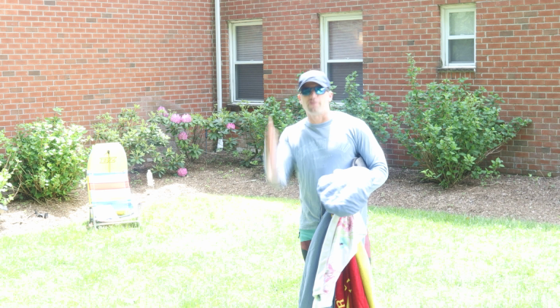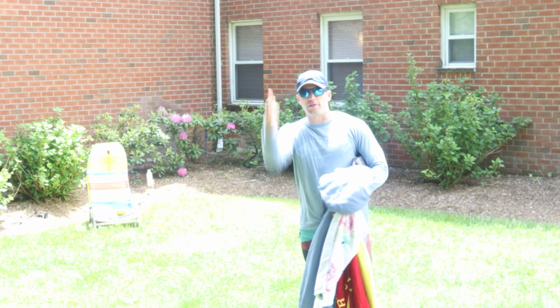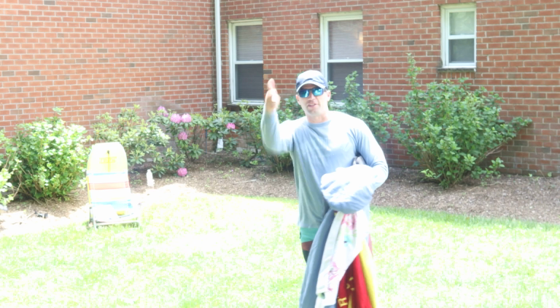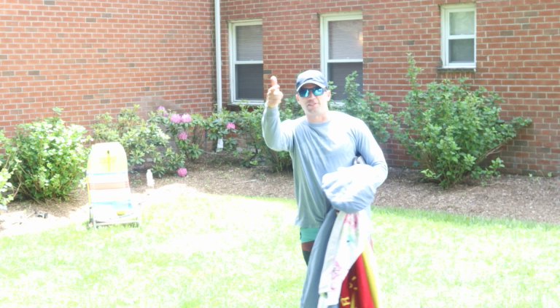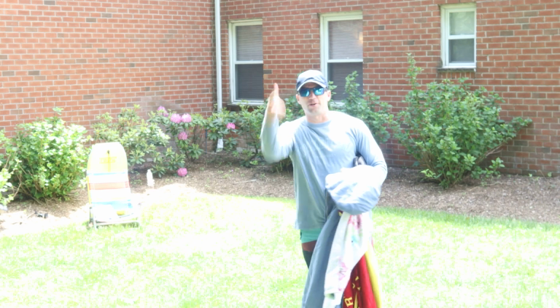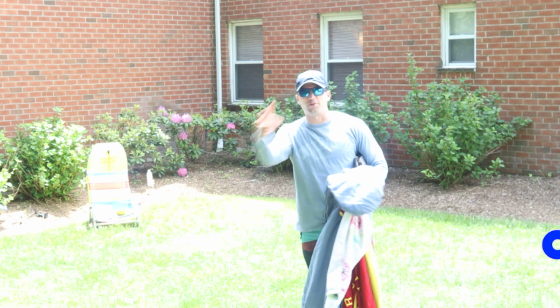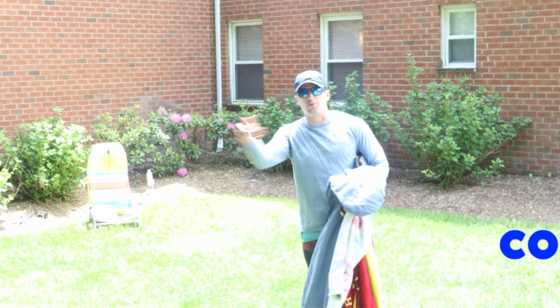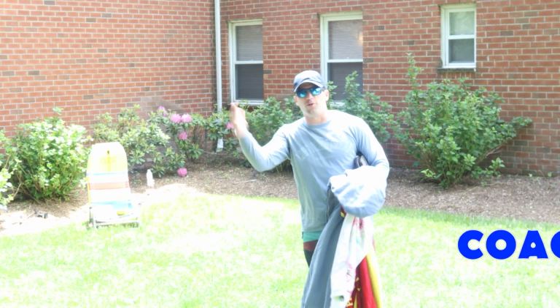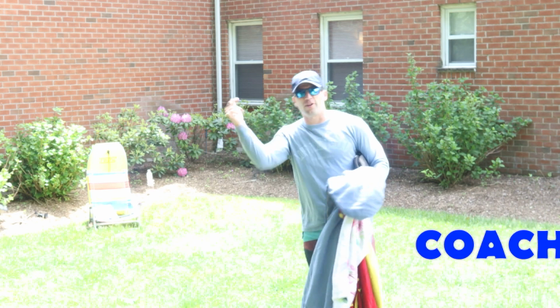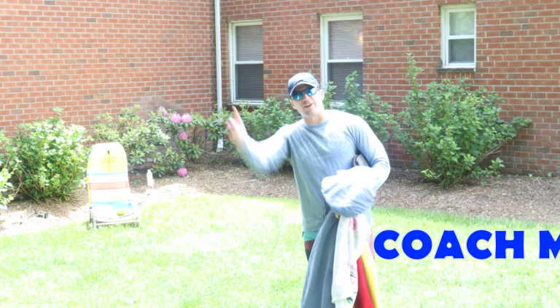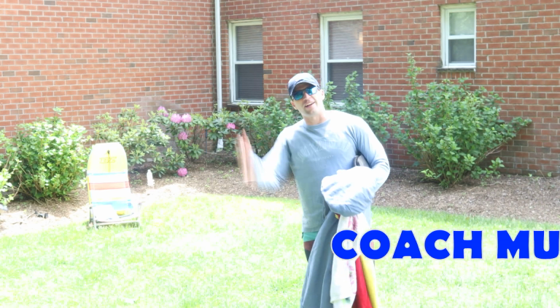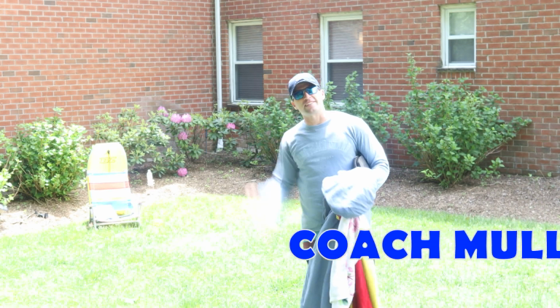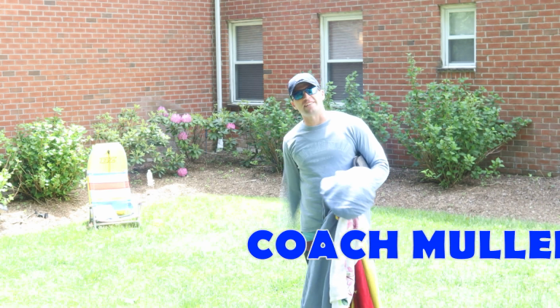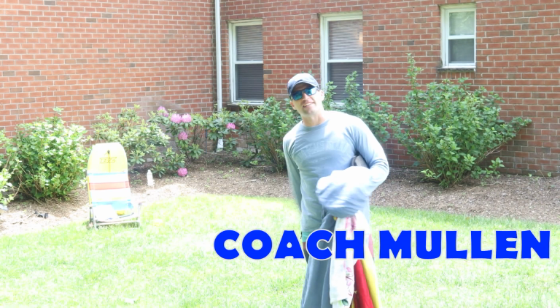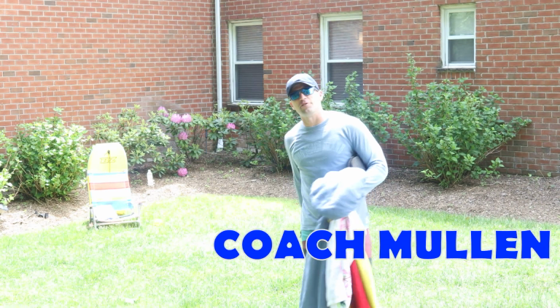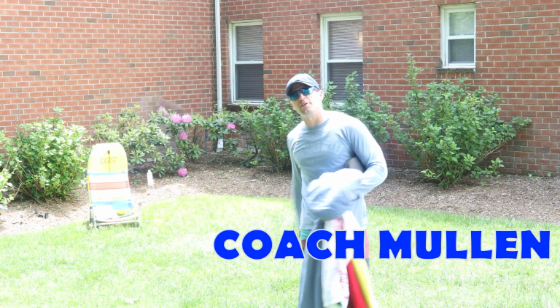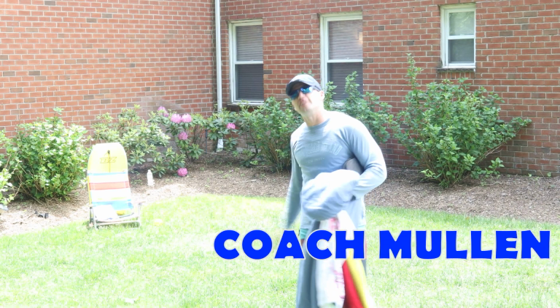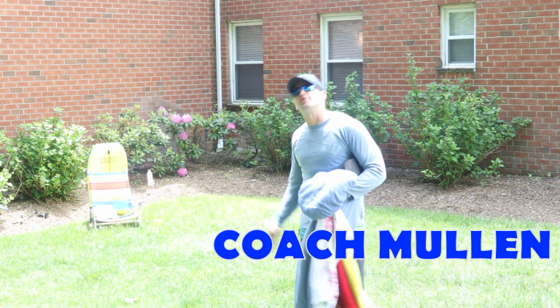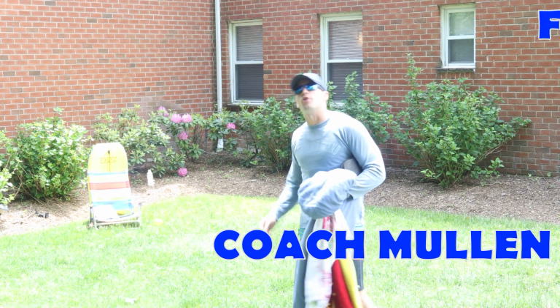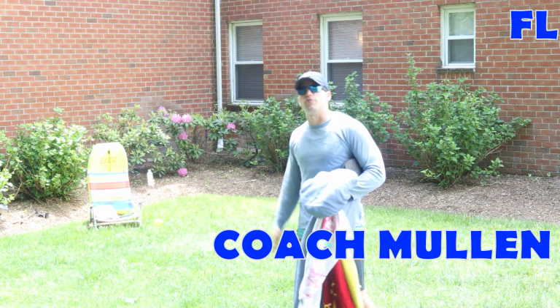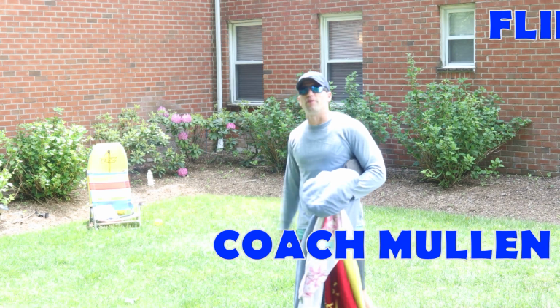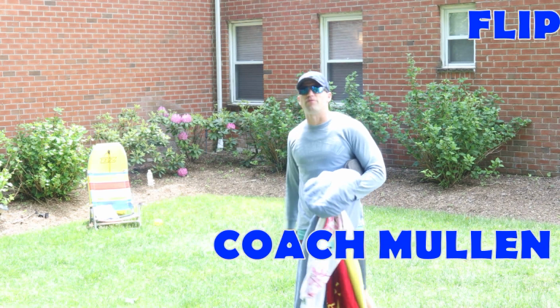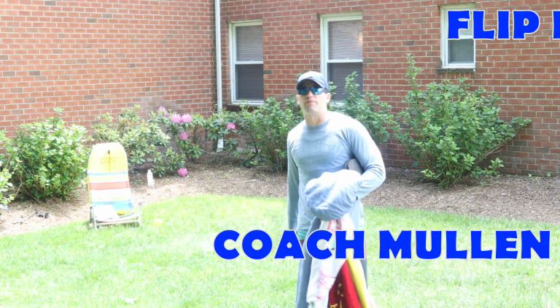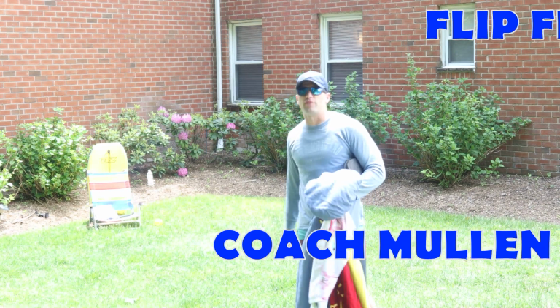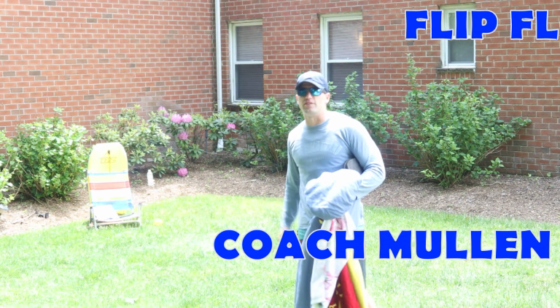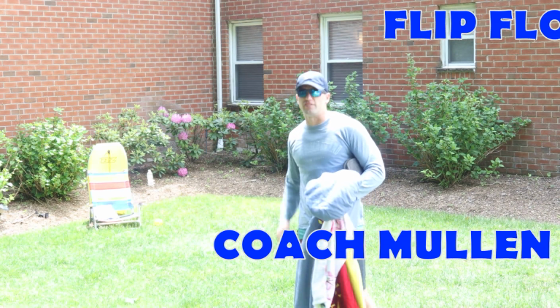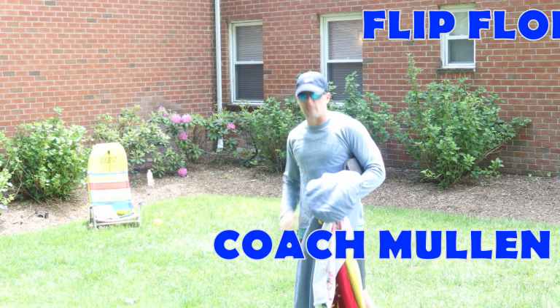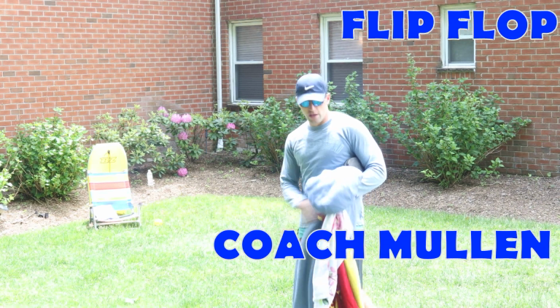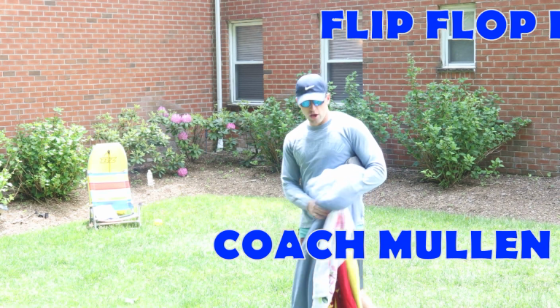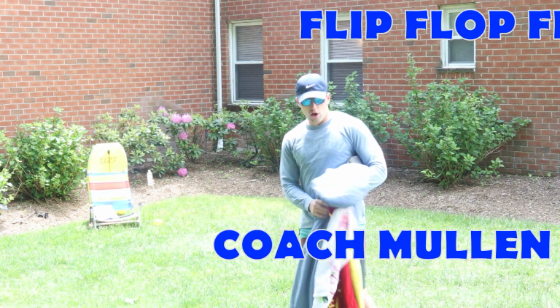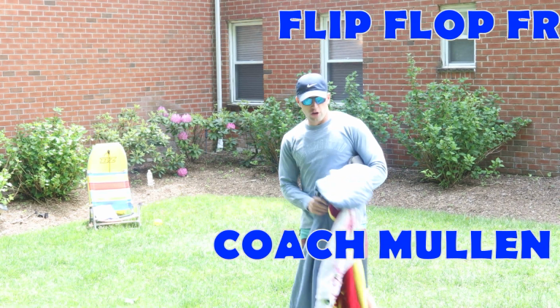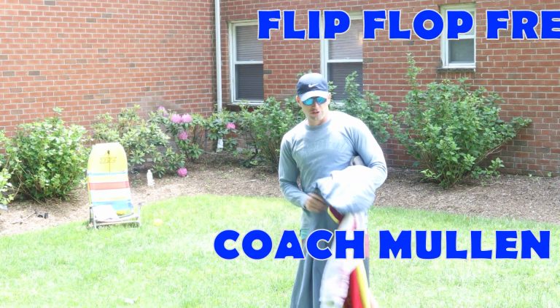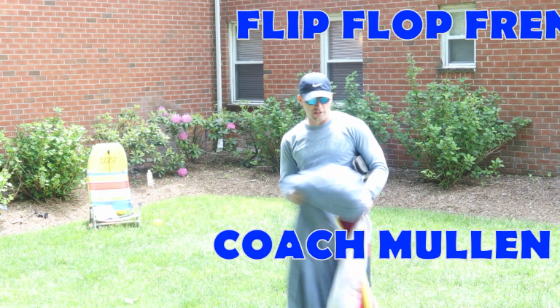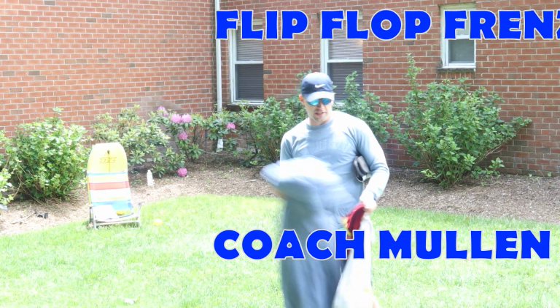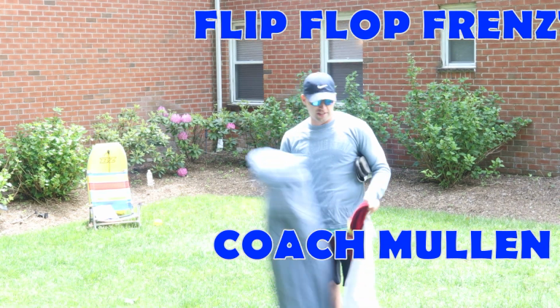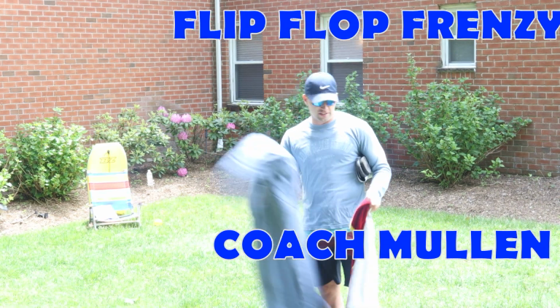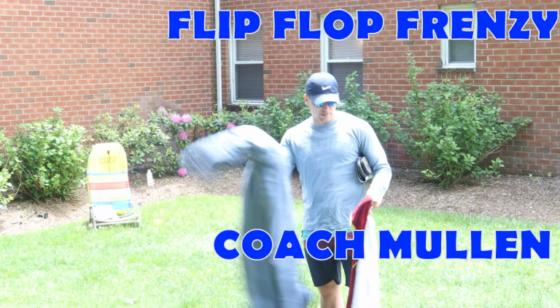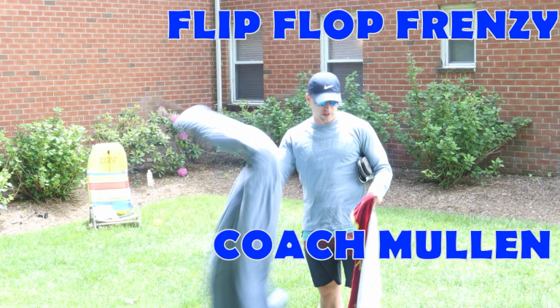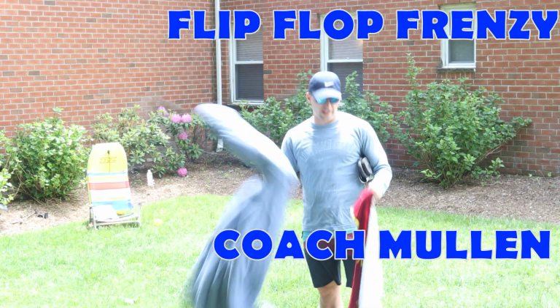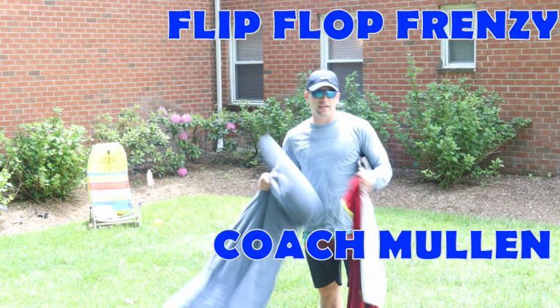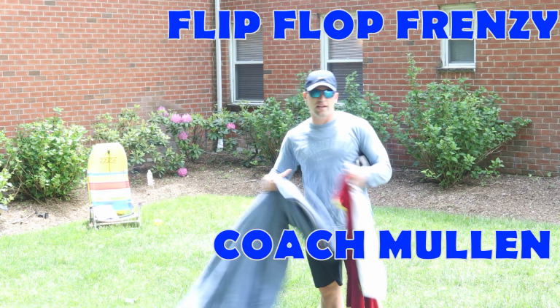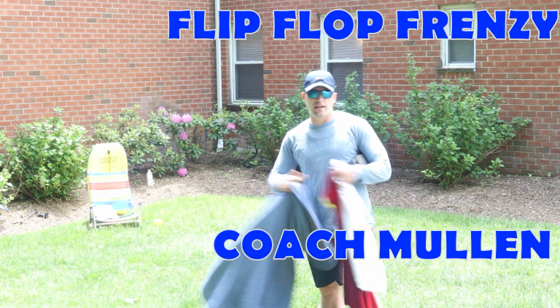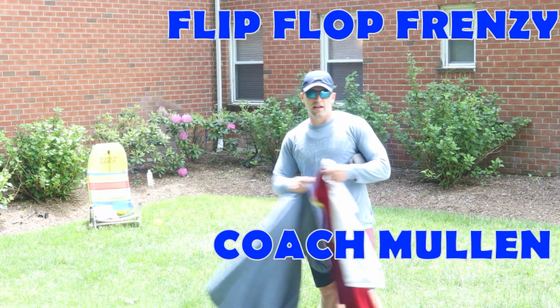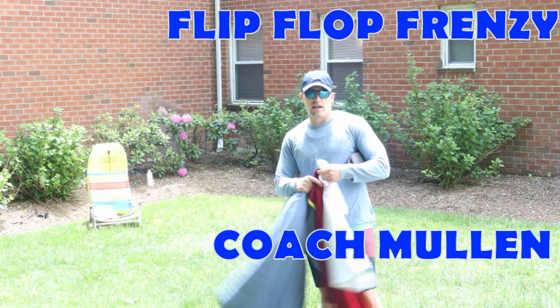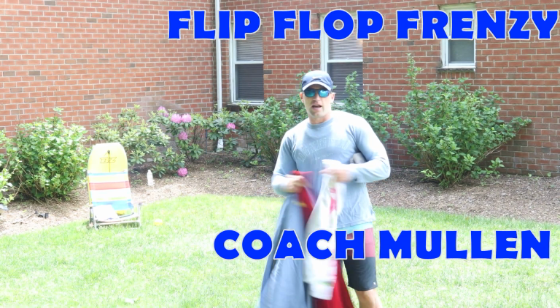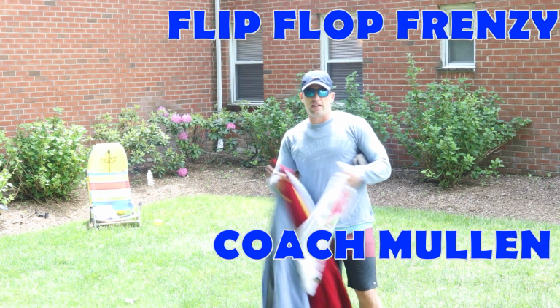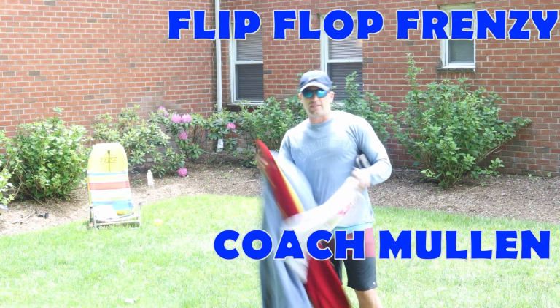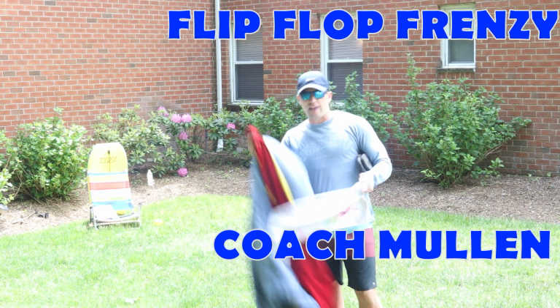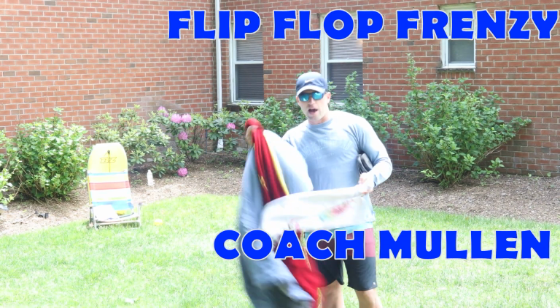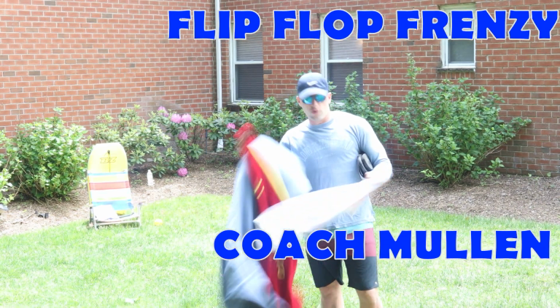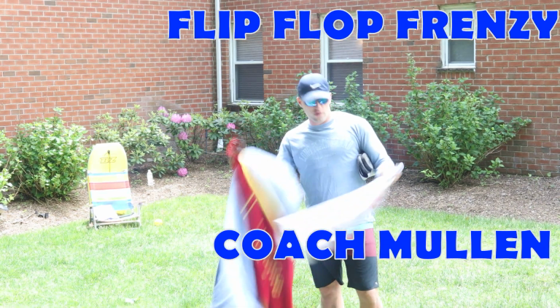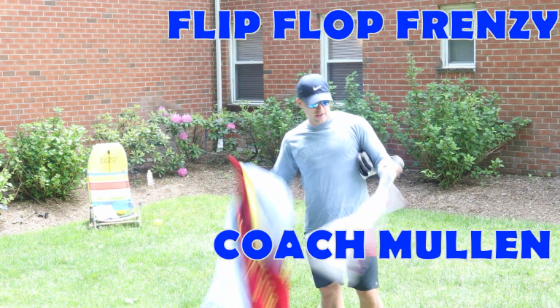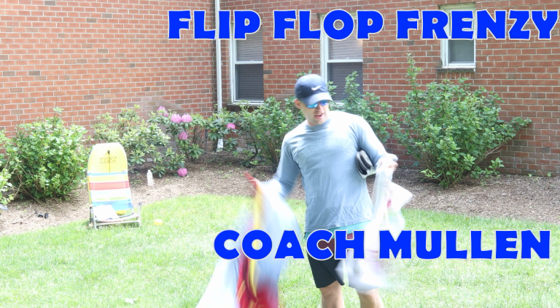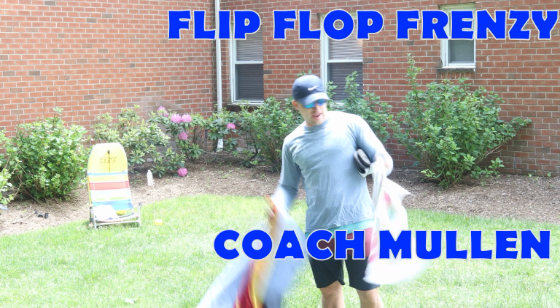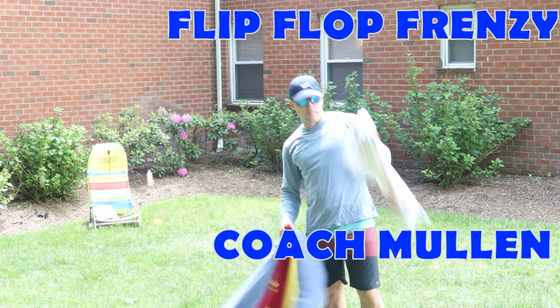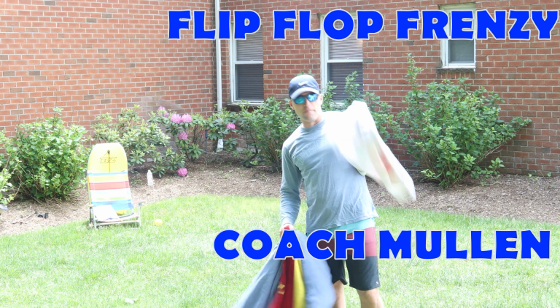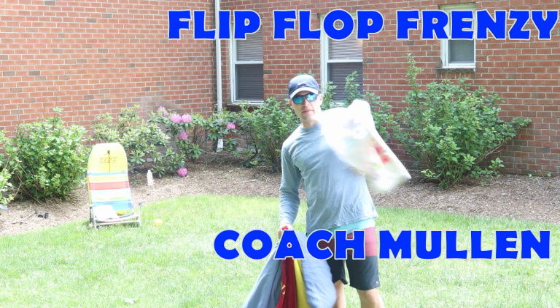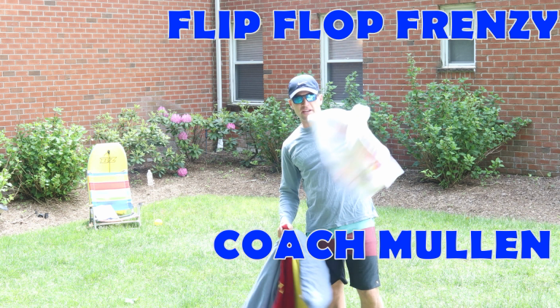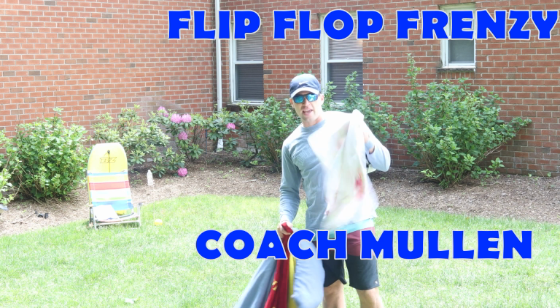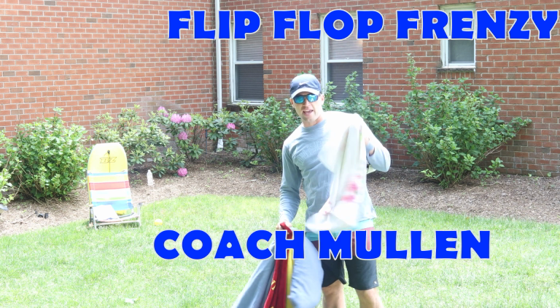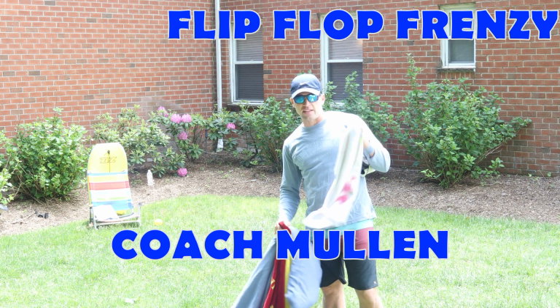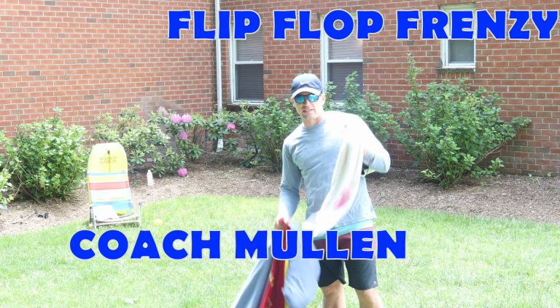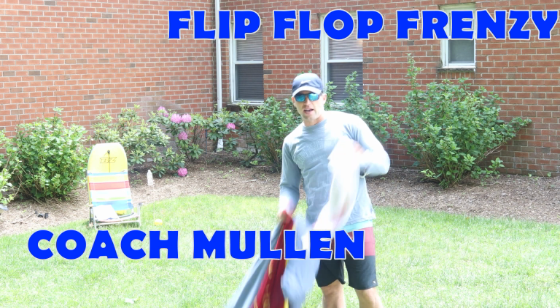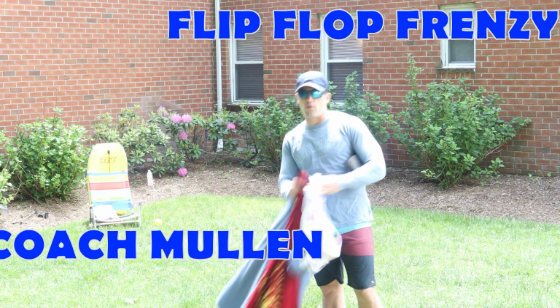Hey everybody, this is Coach Mullen and our next activity is called flip-flop frenzy. All you're going to need is a blanket, a towel, and a mini hand towel.